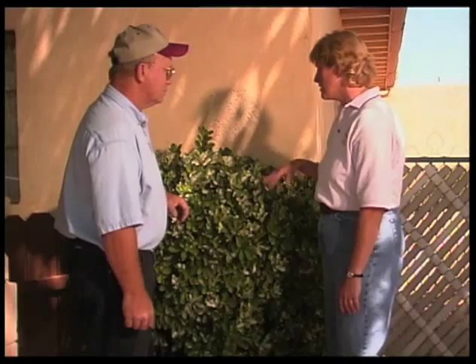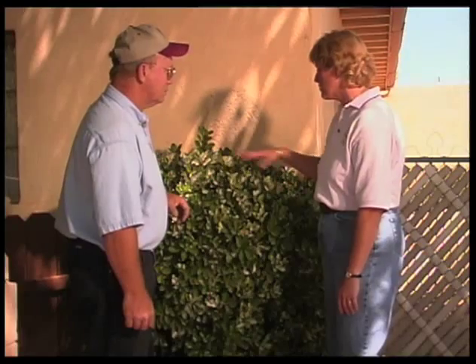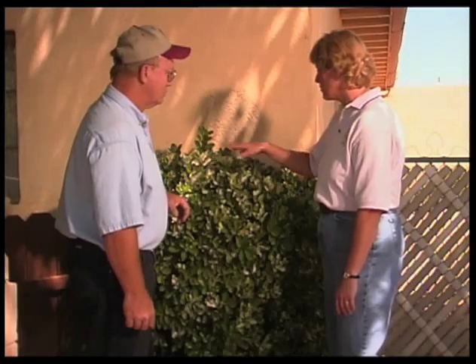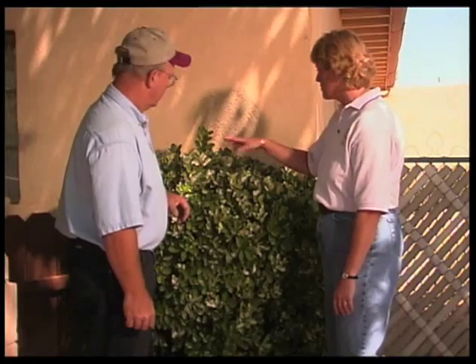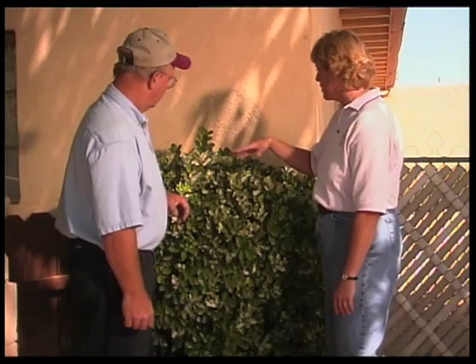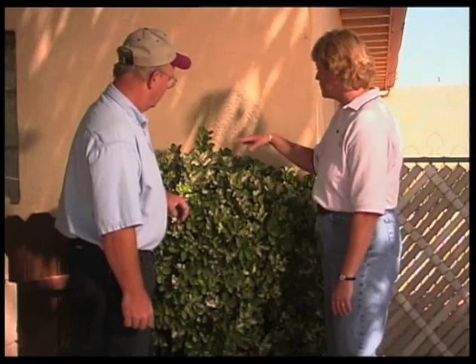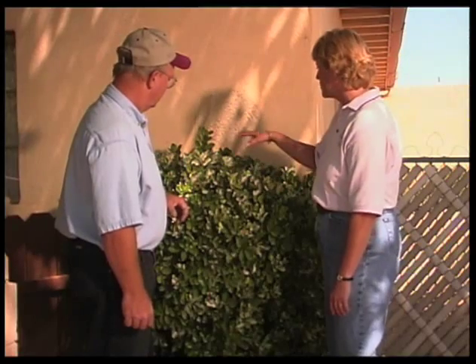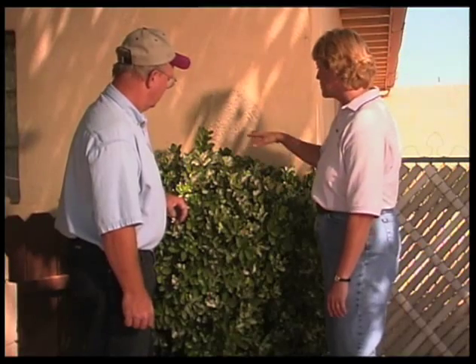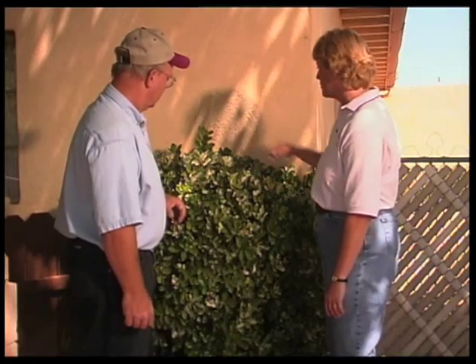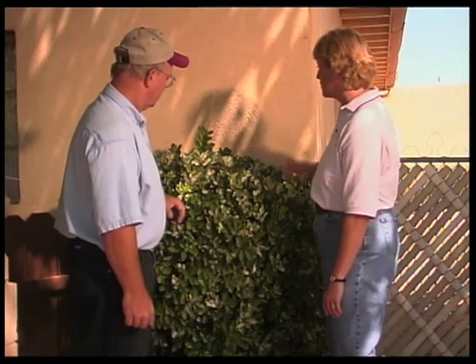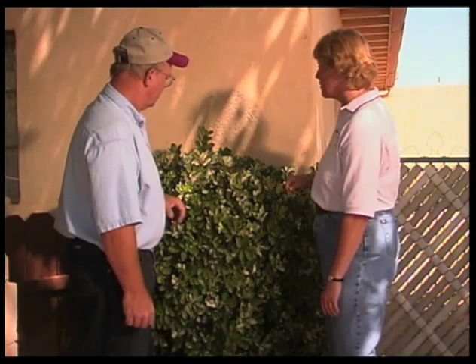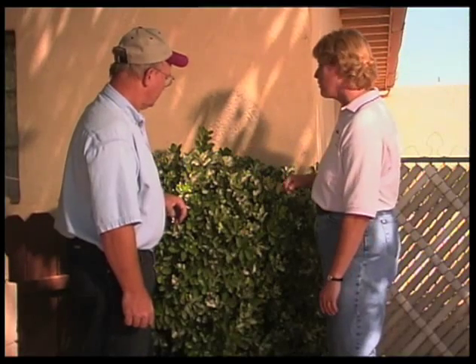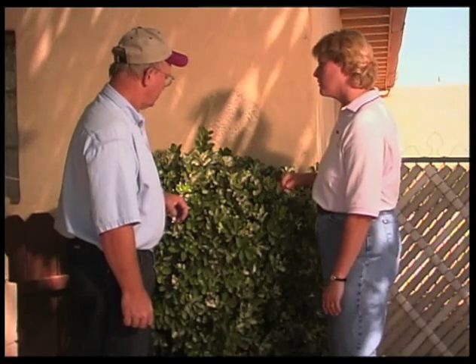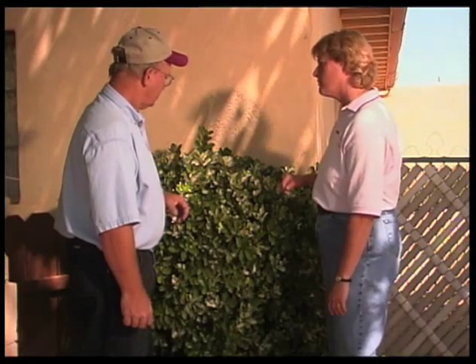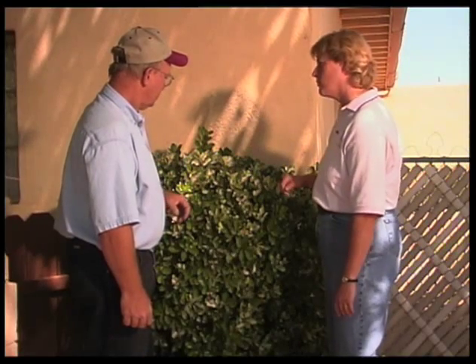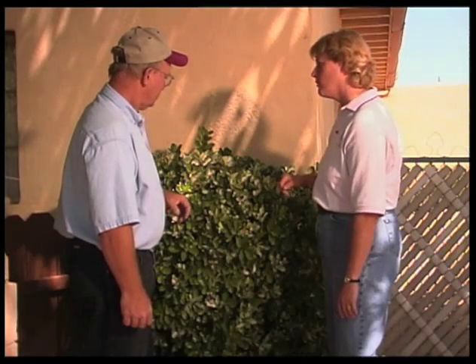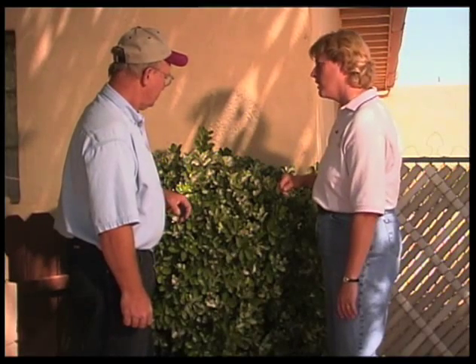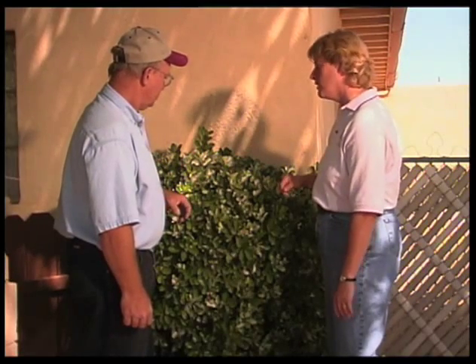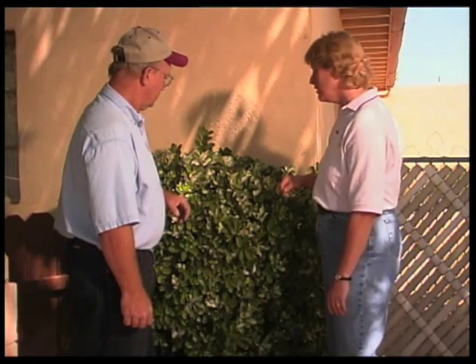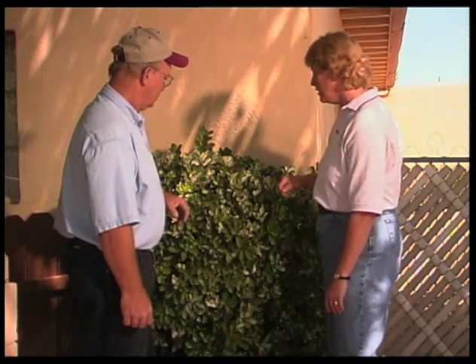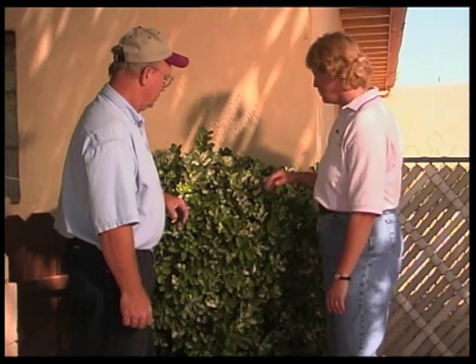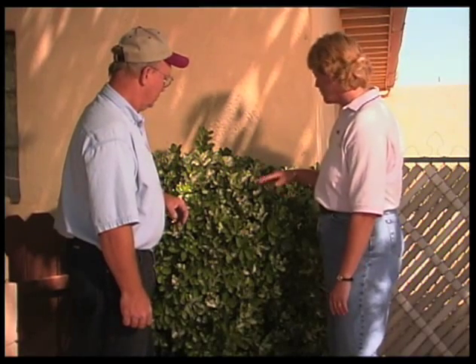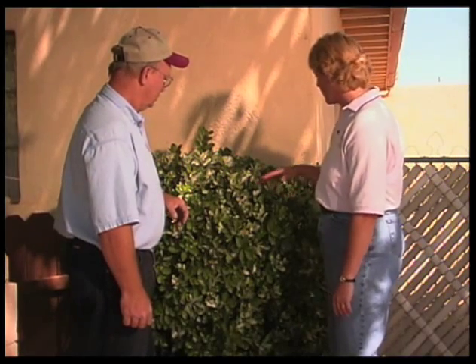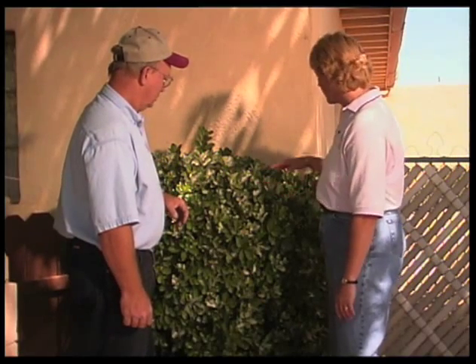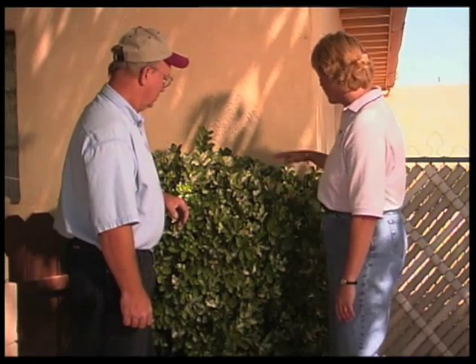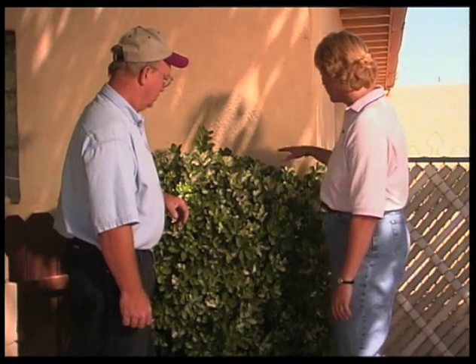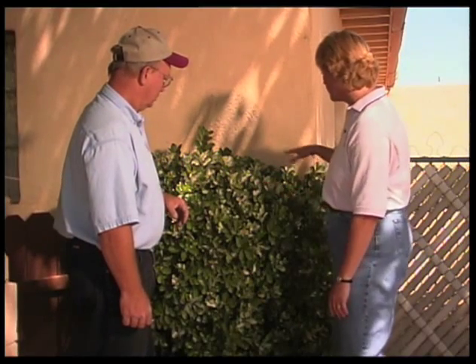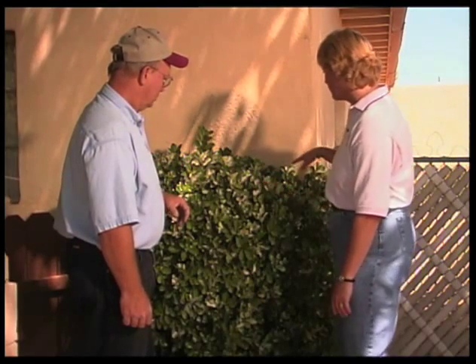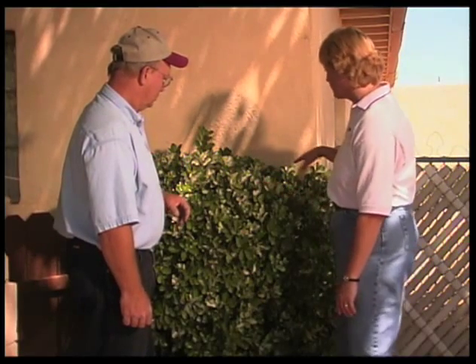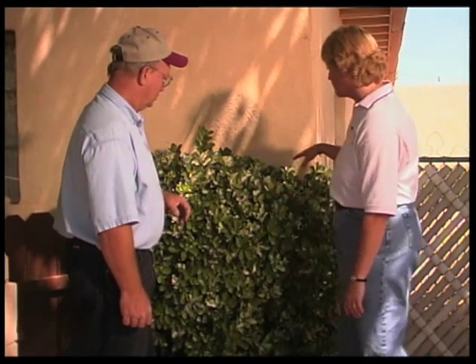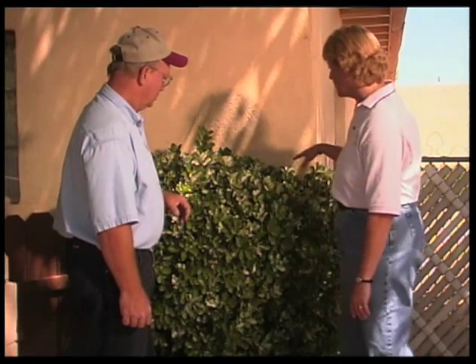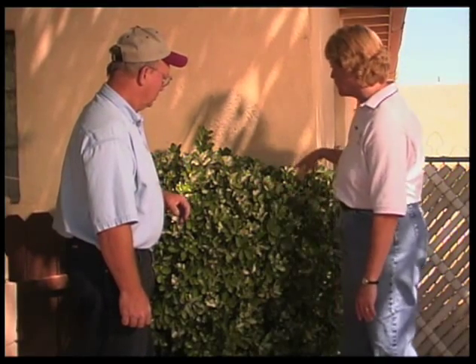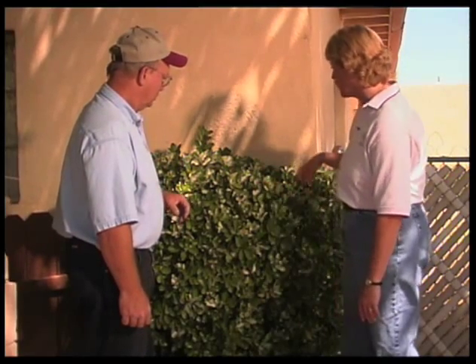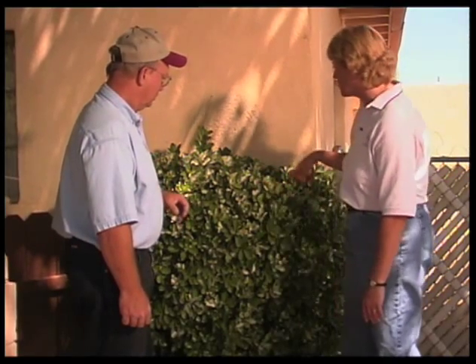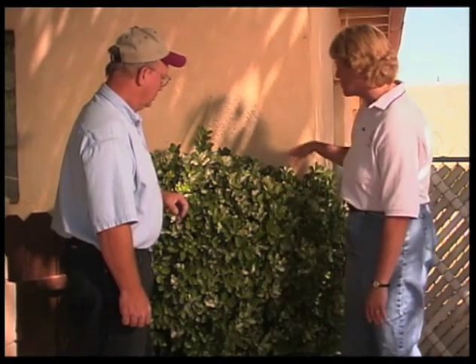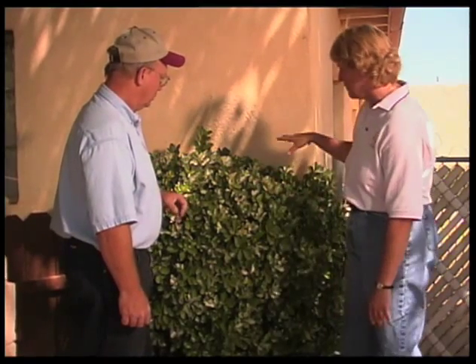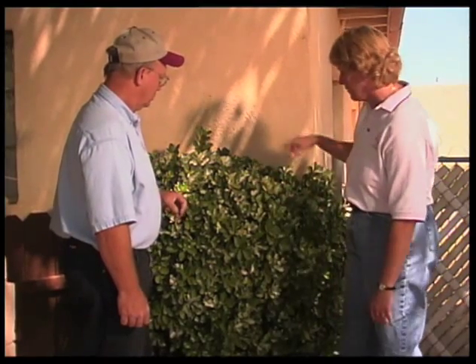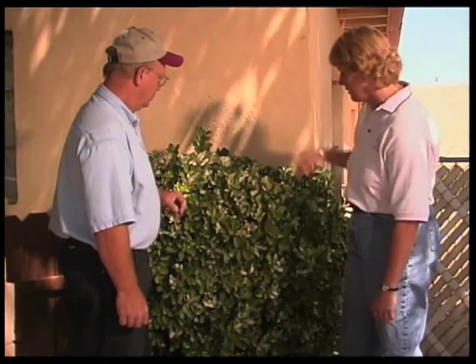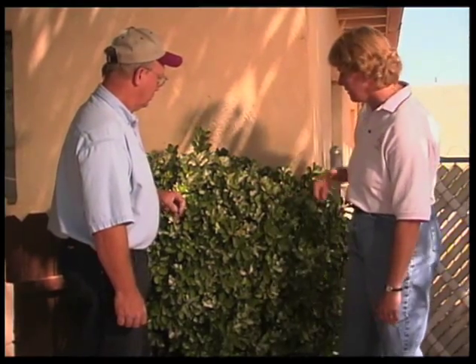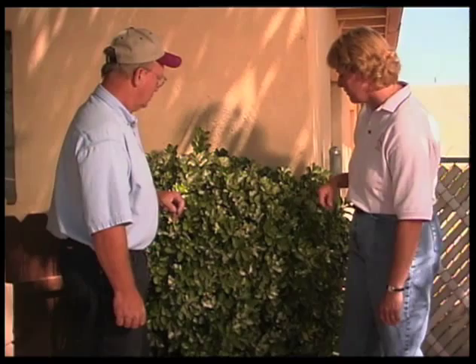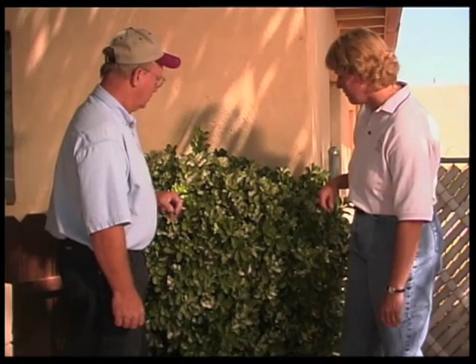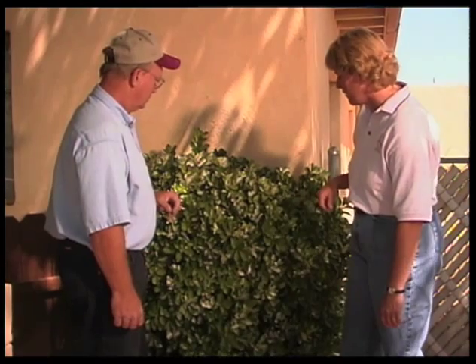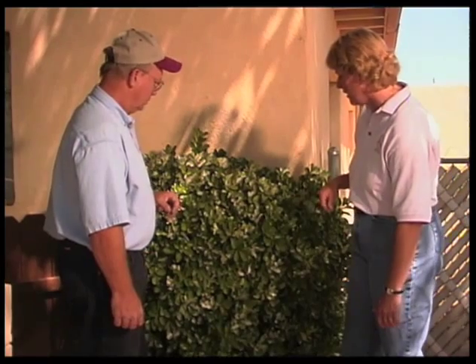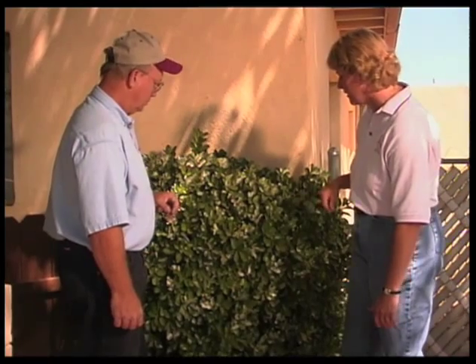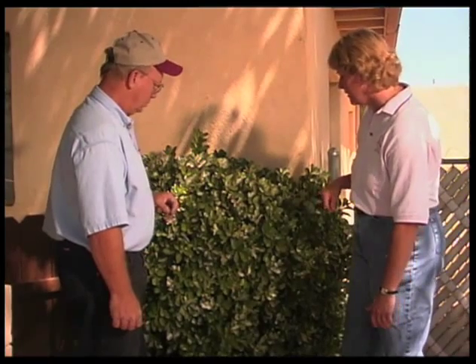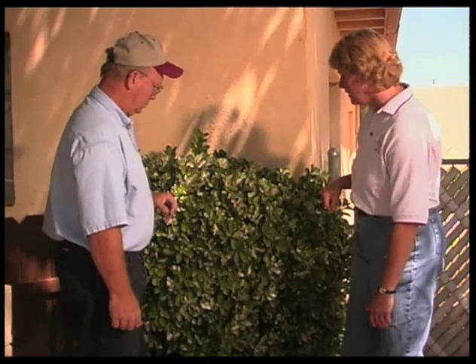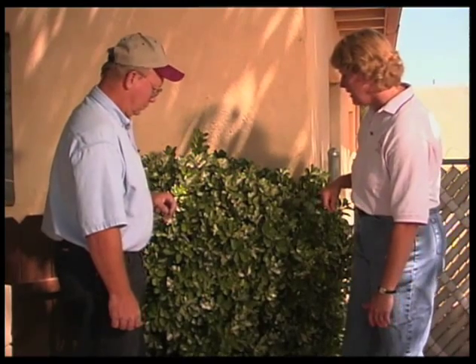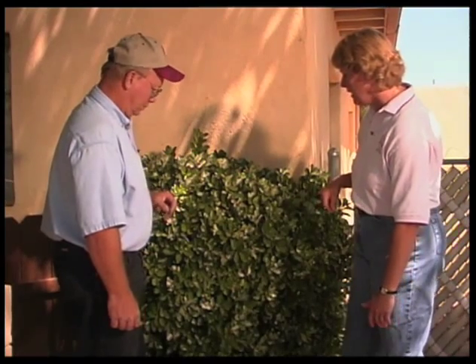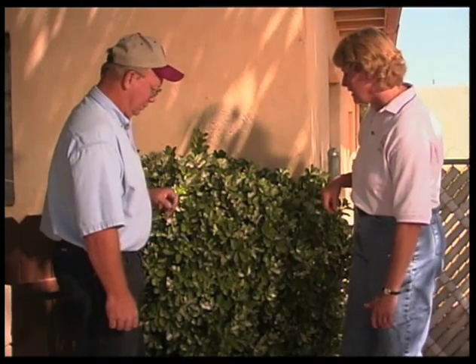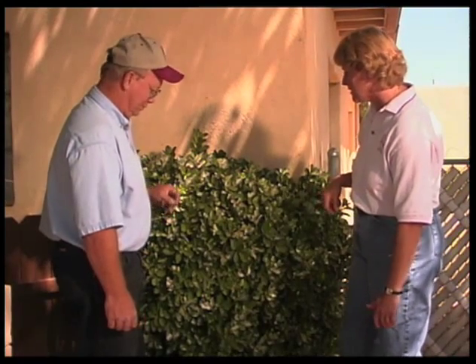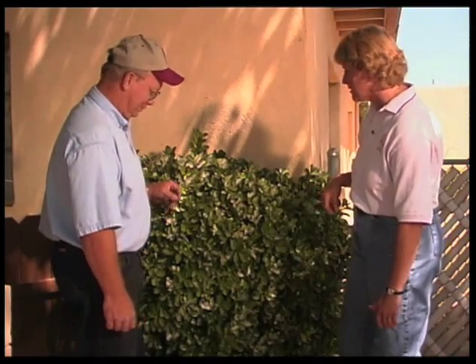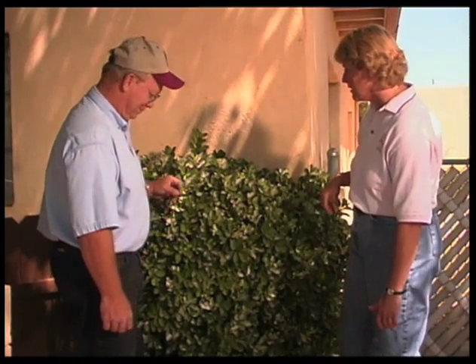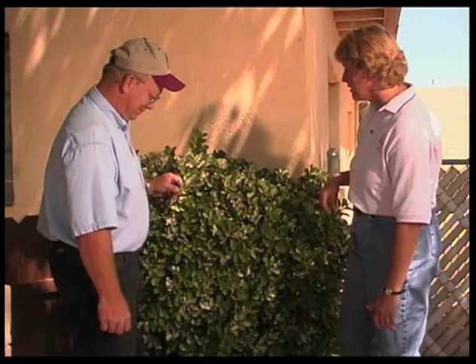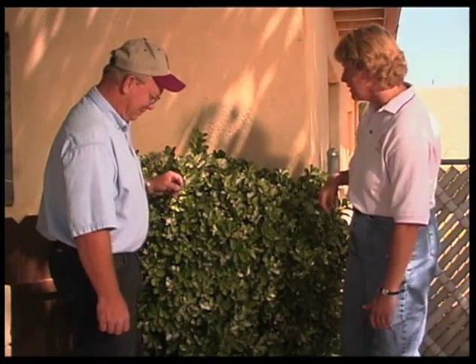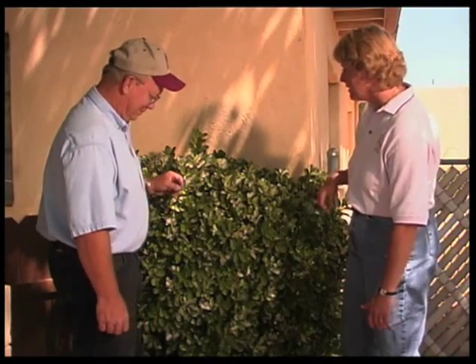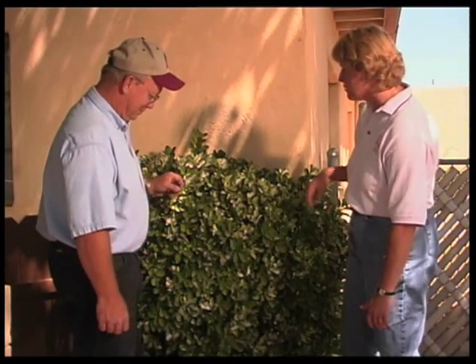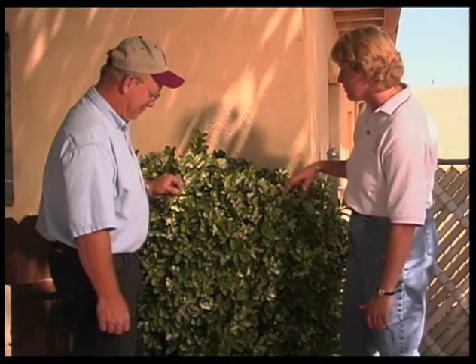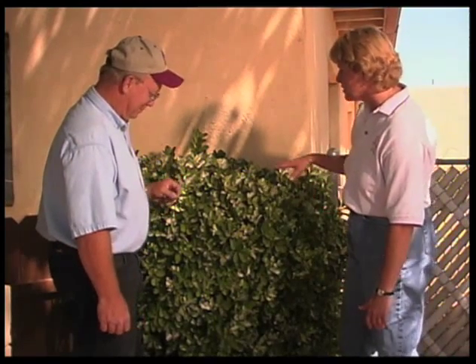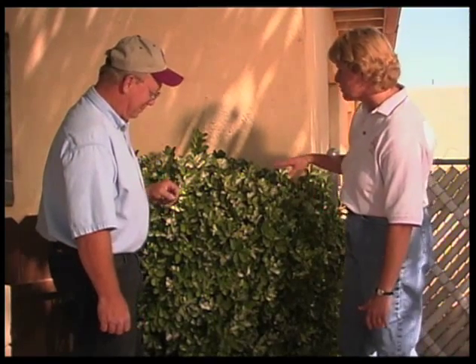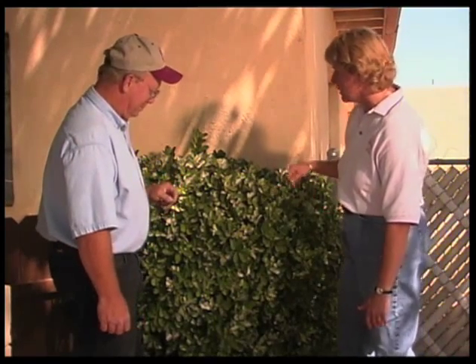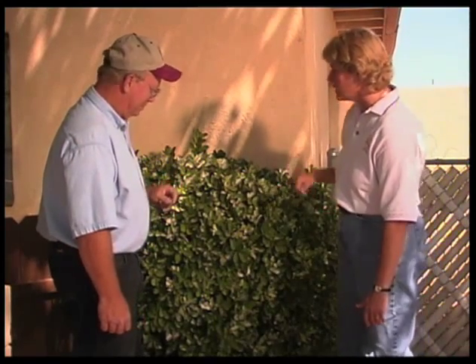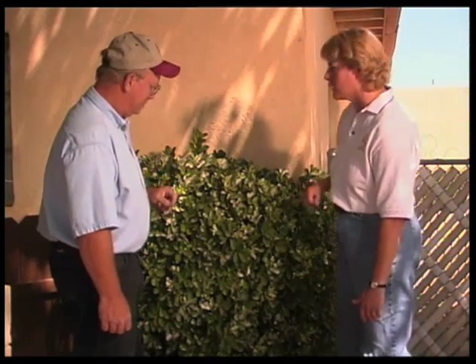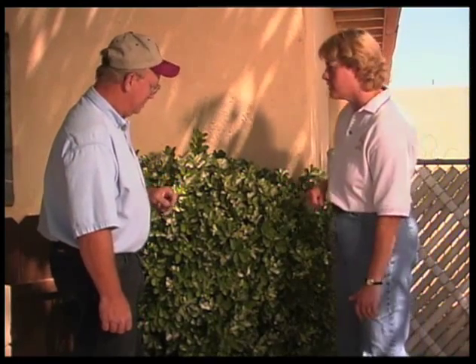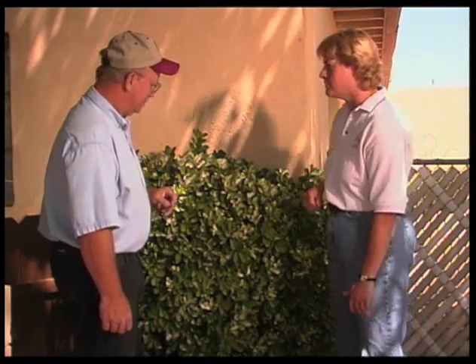And this one's obviously been going for a while. We've got a lot of different leaves — almost every leaf, in fact, has at least one spot on it.